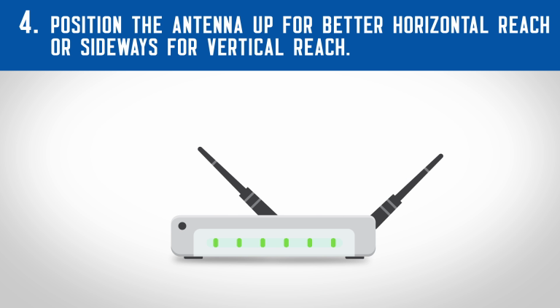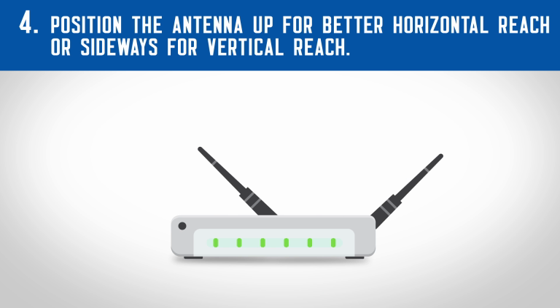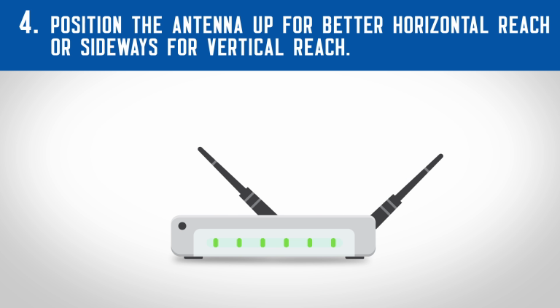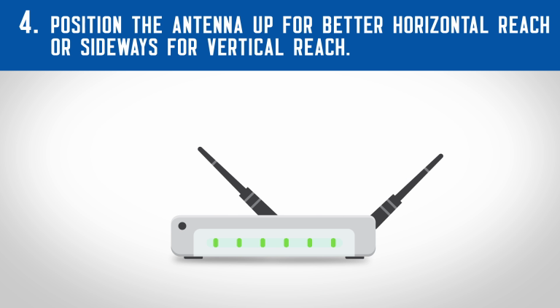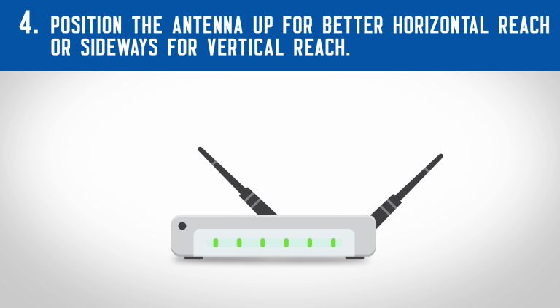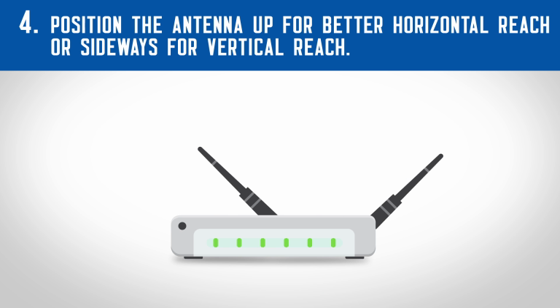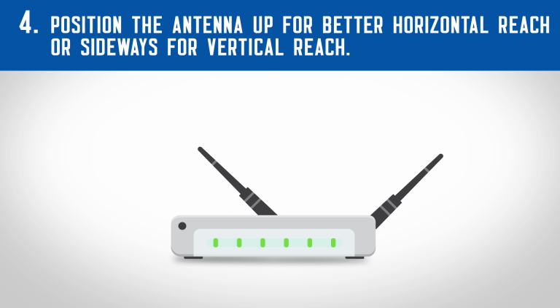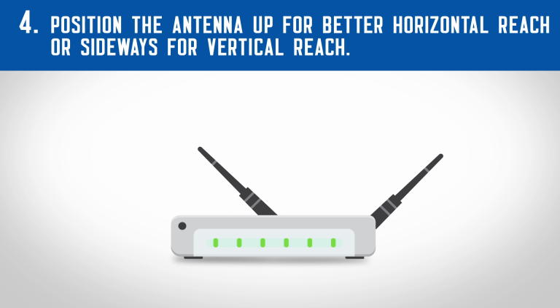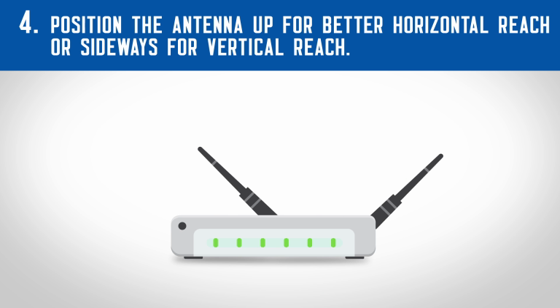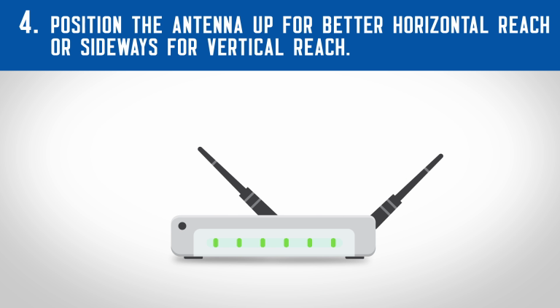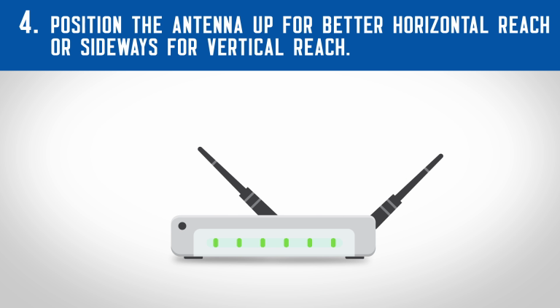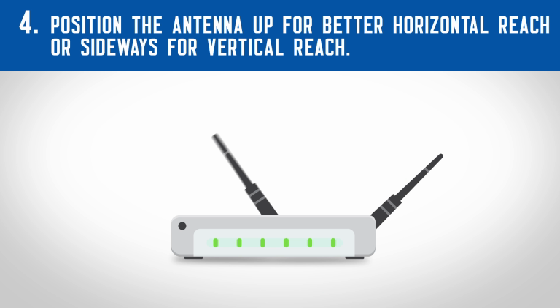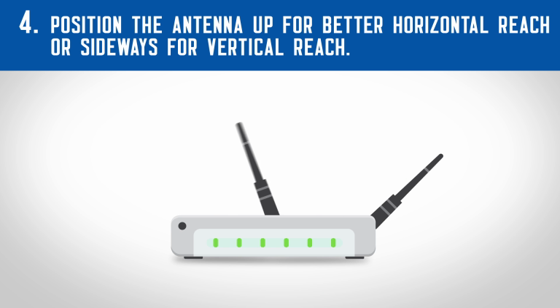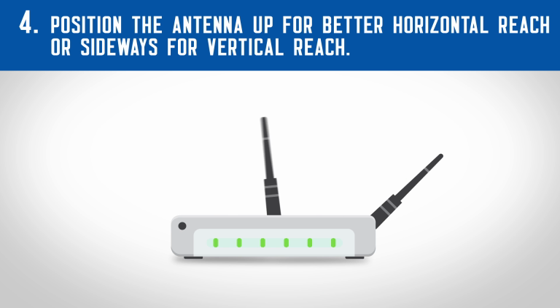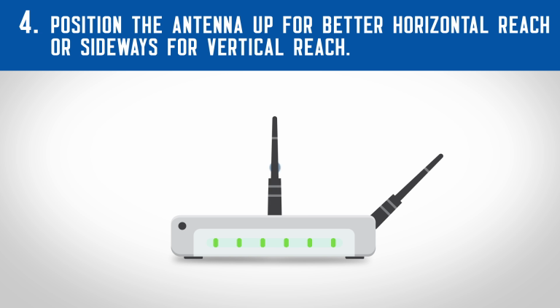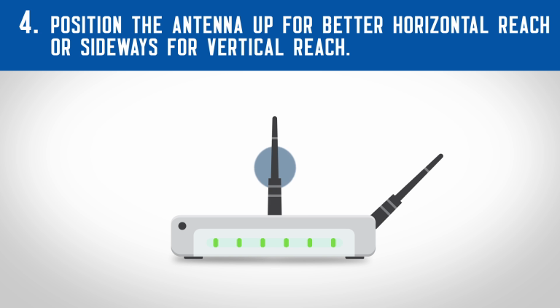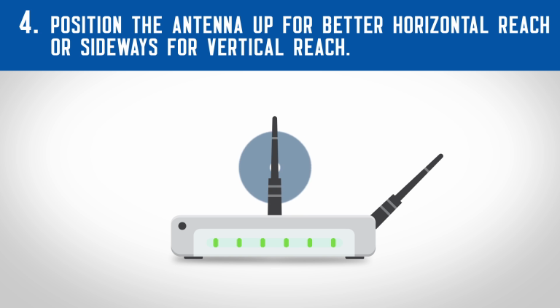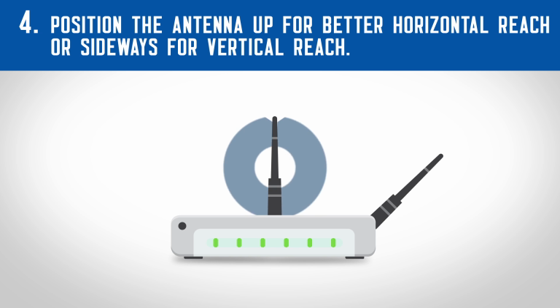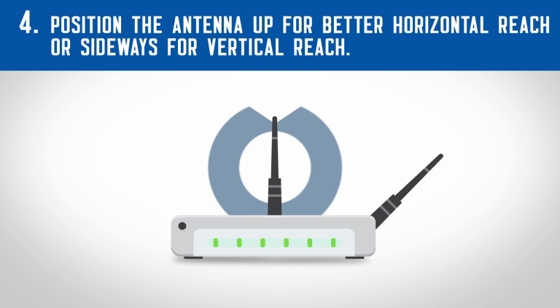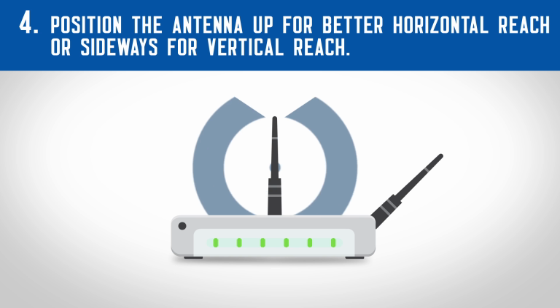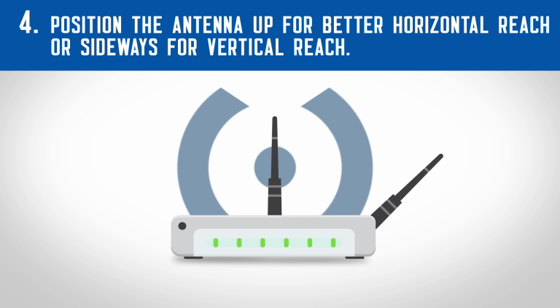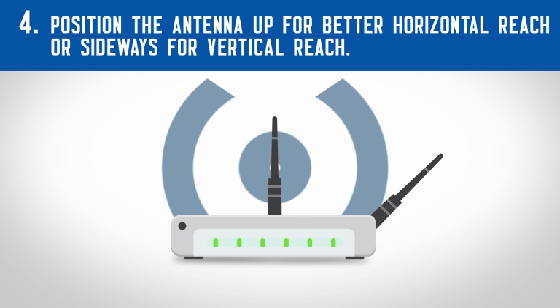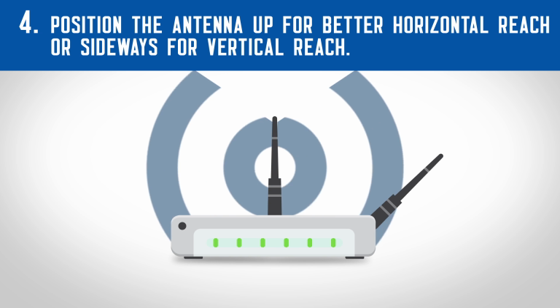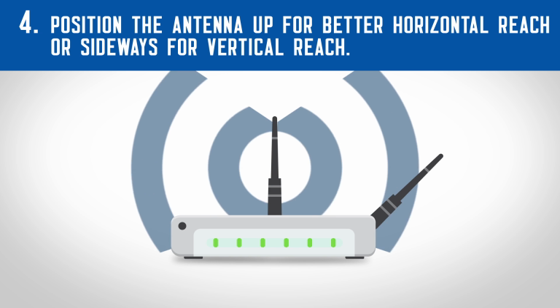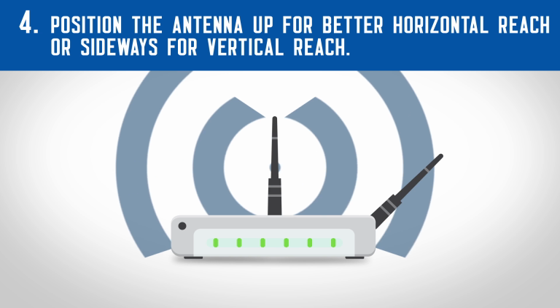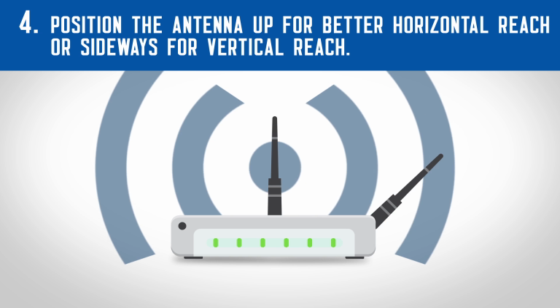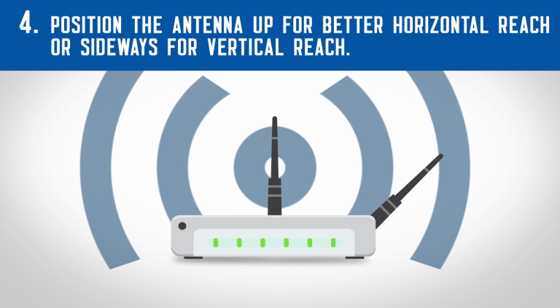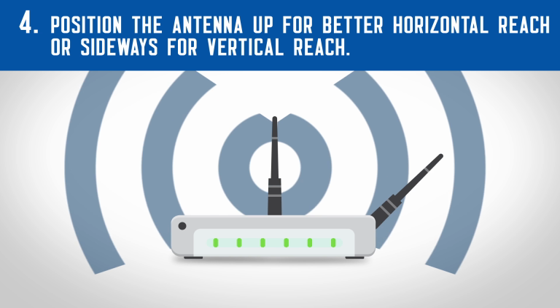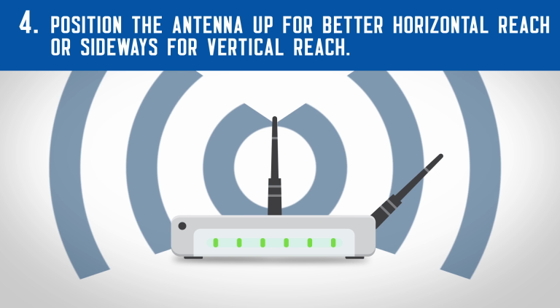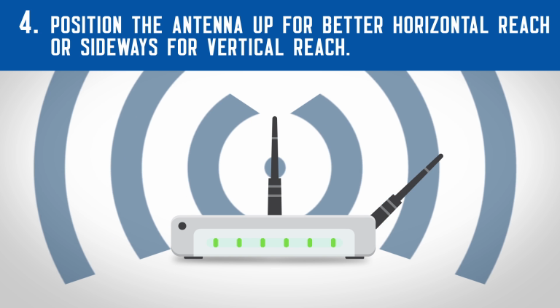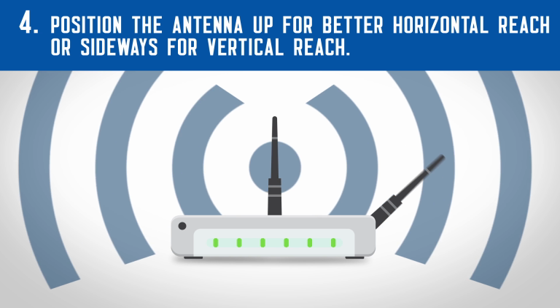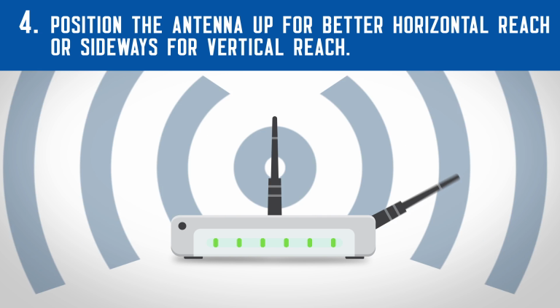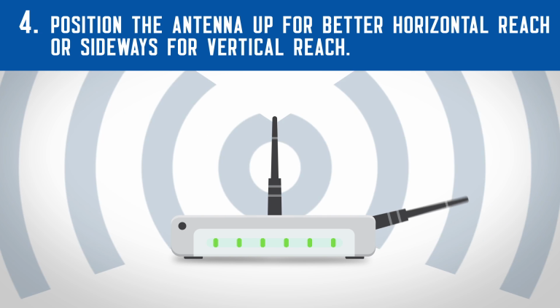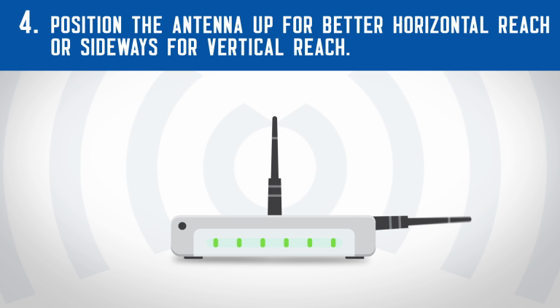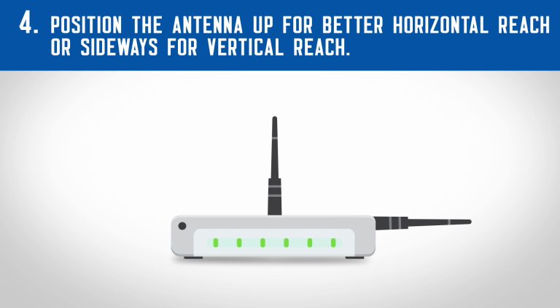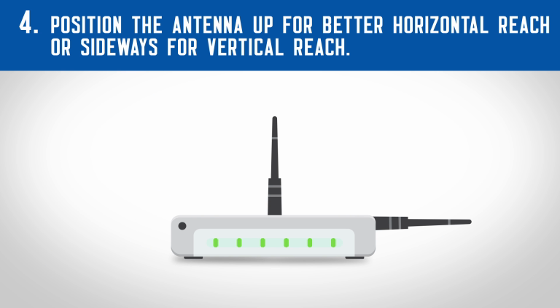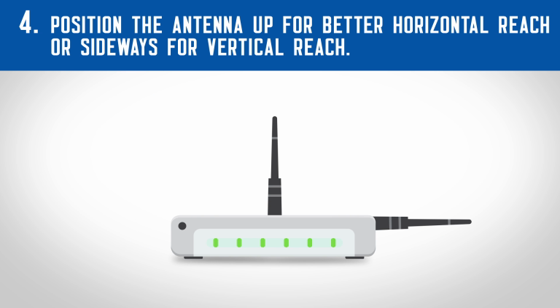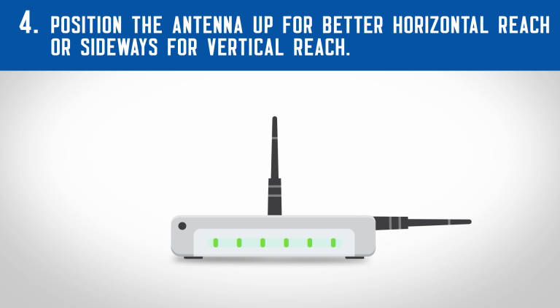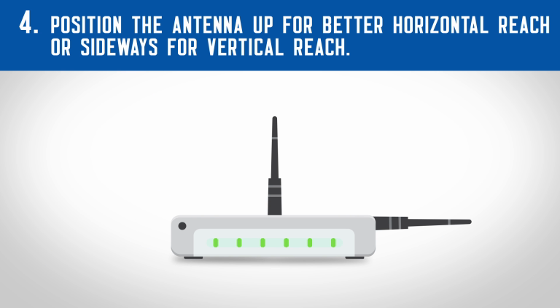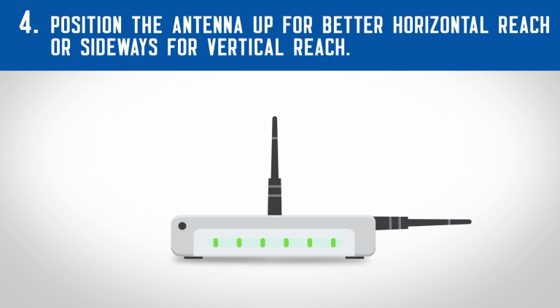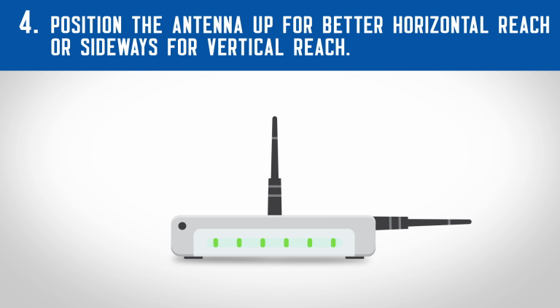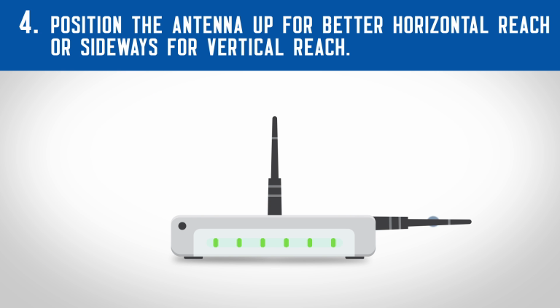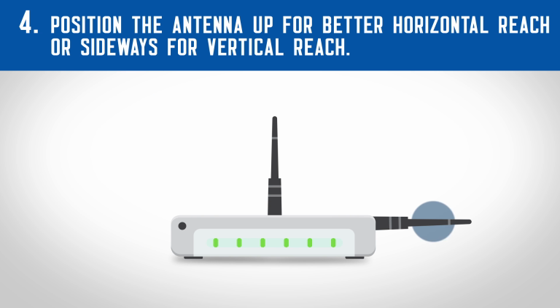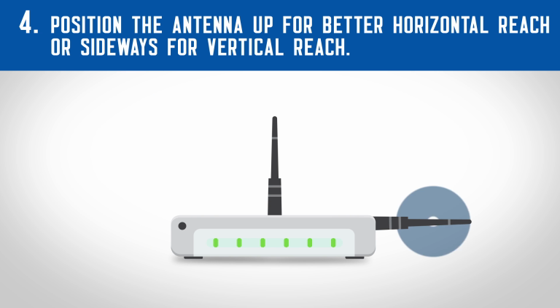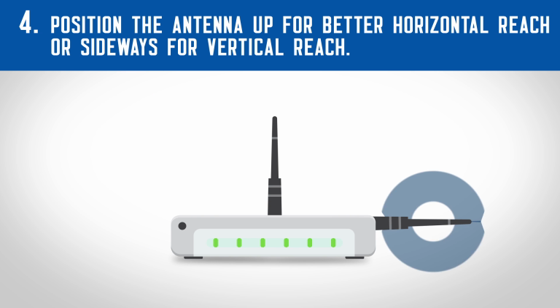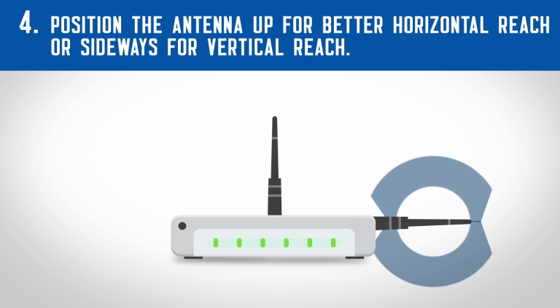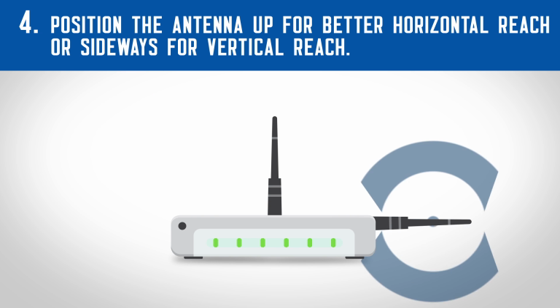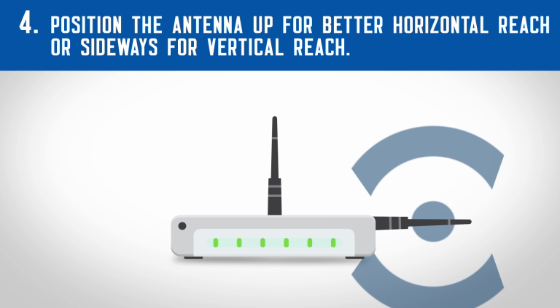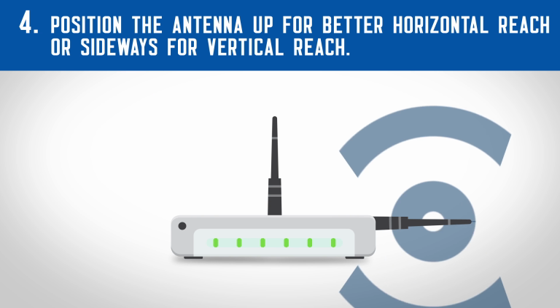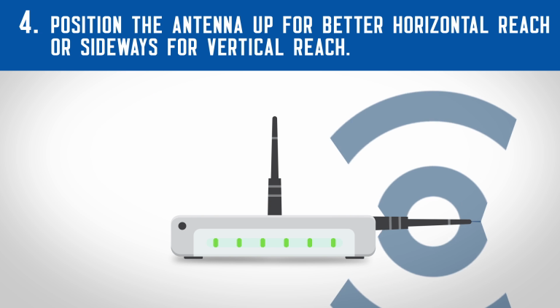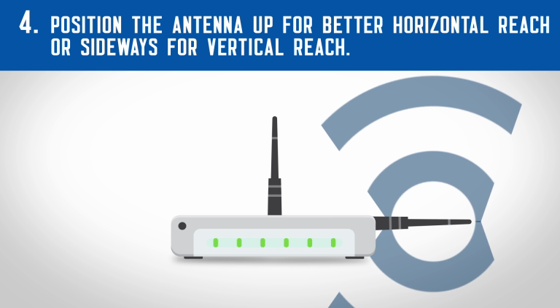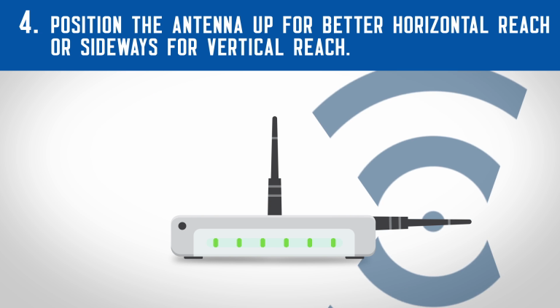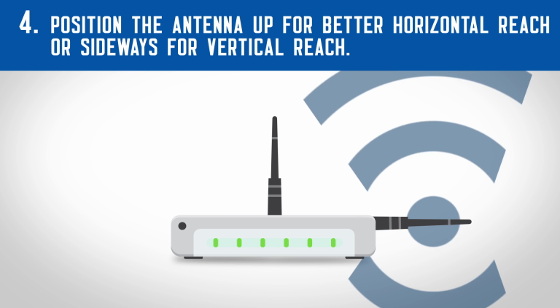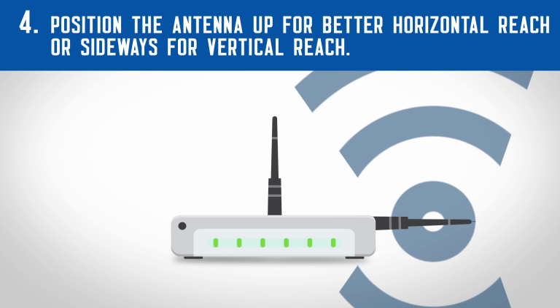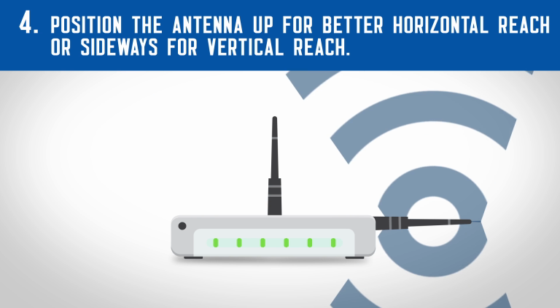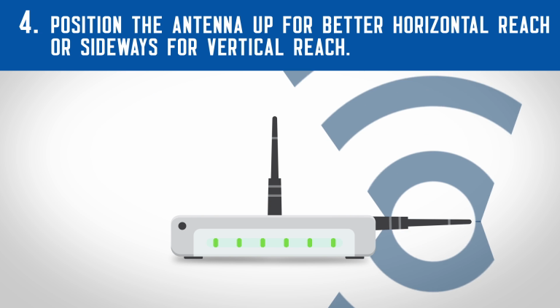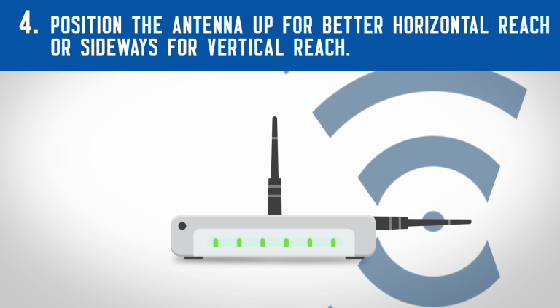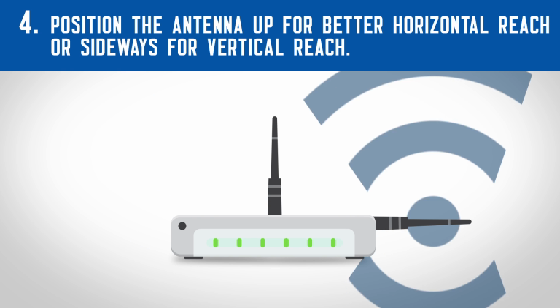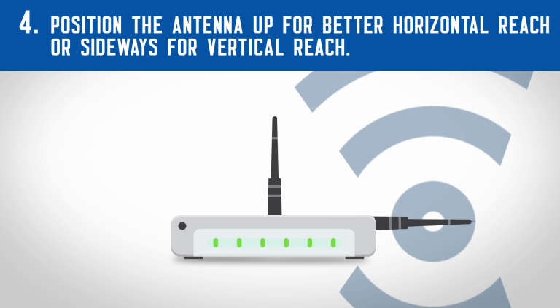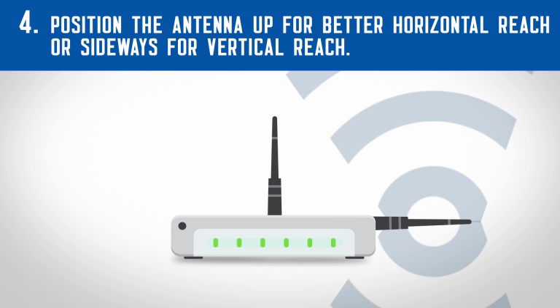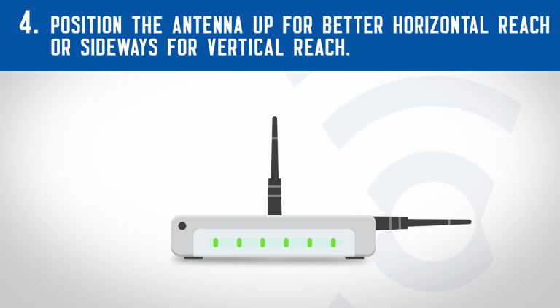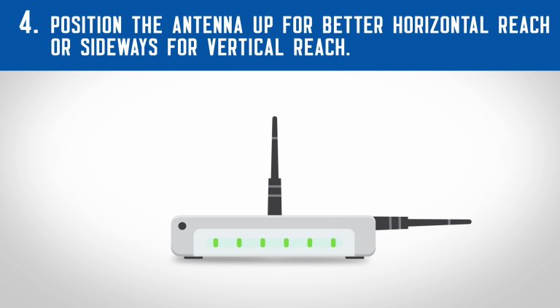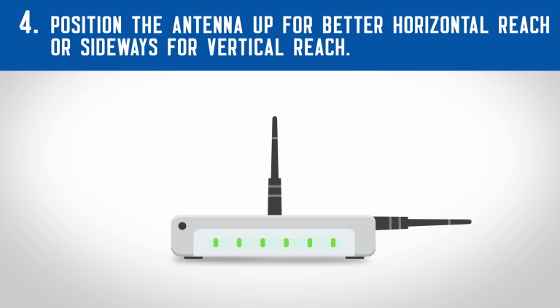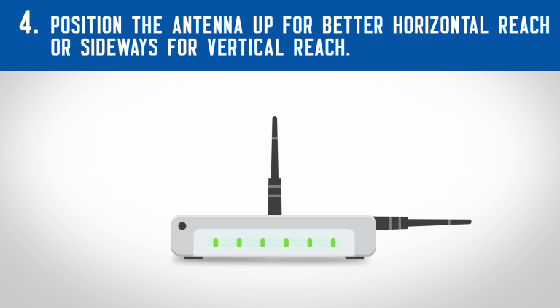Number four, position the antenna up for better horizontal reach or sideways for vertical reach.